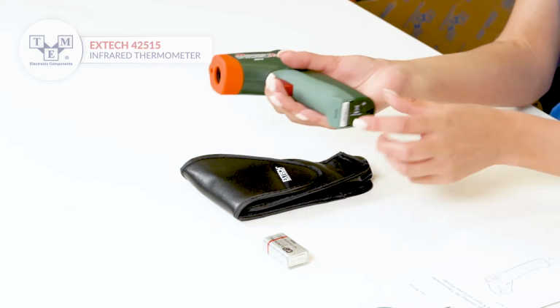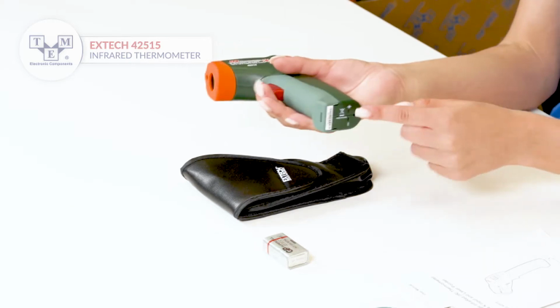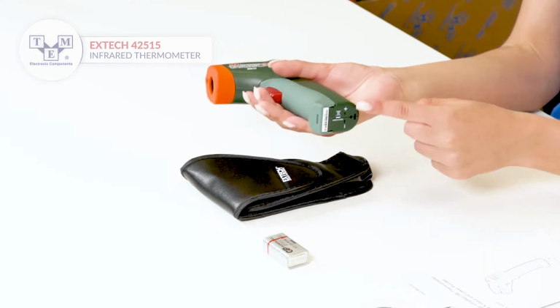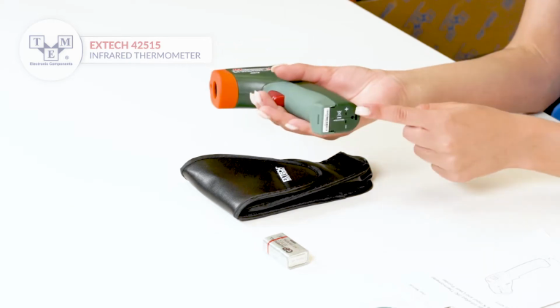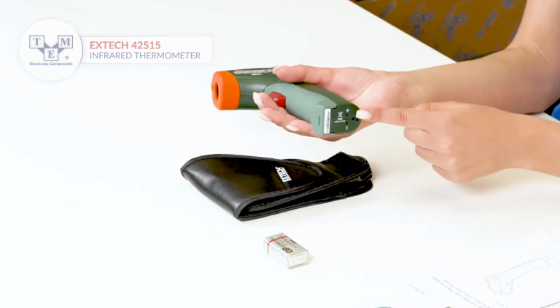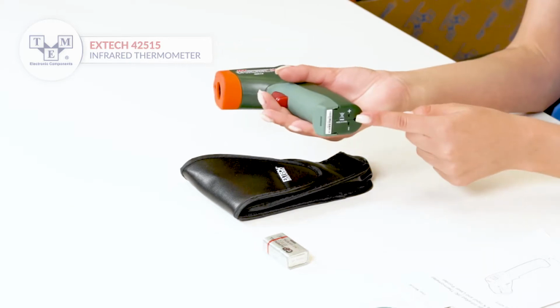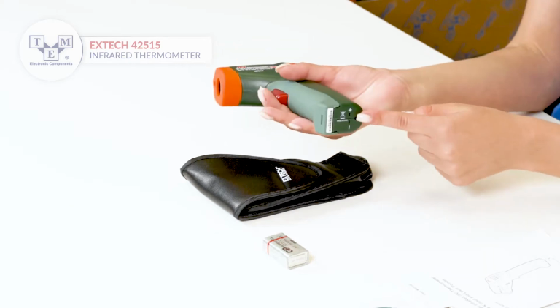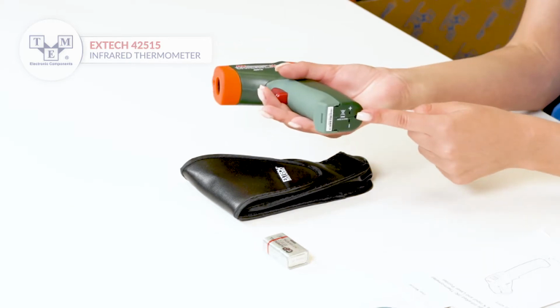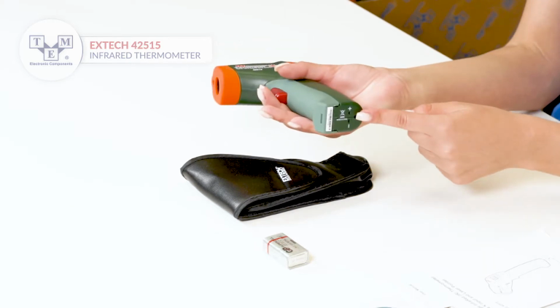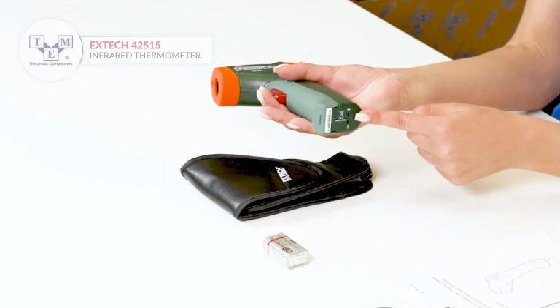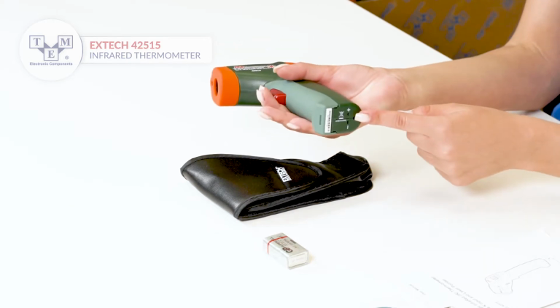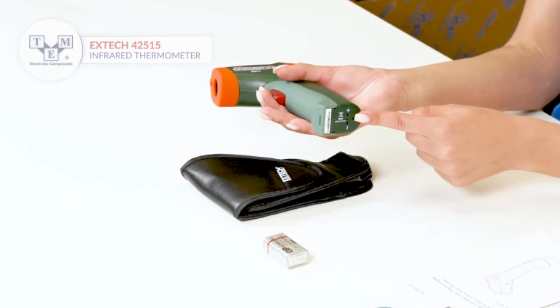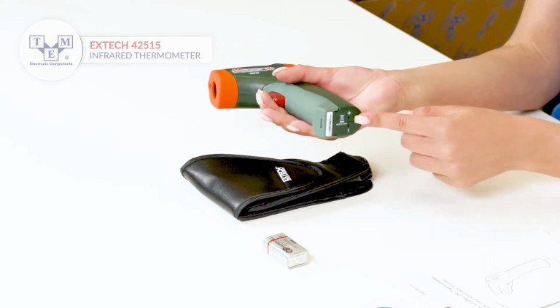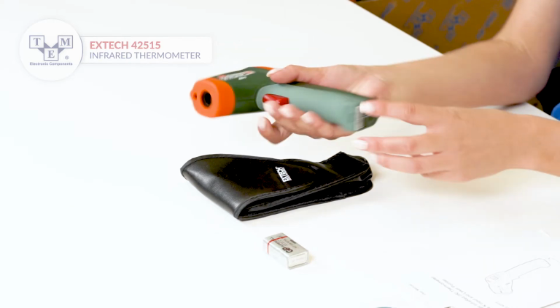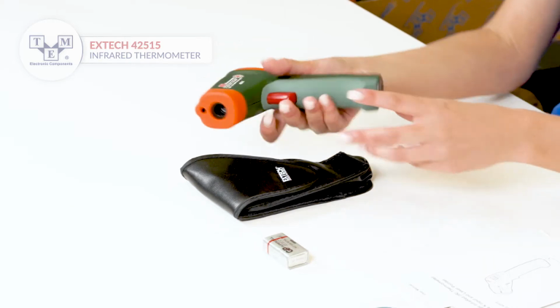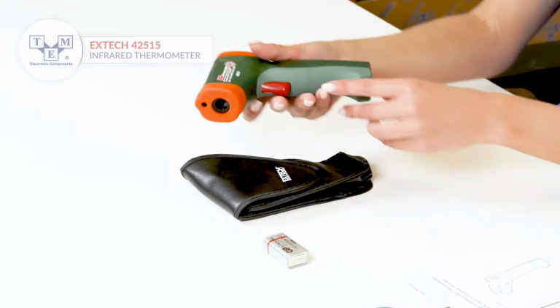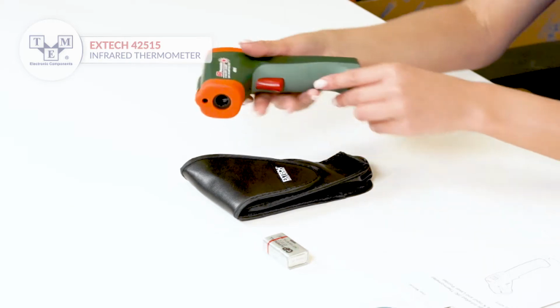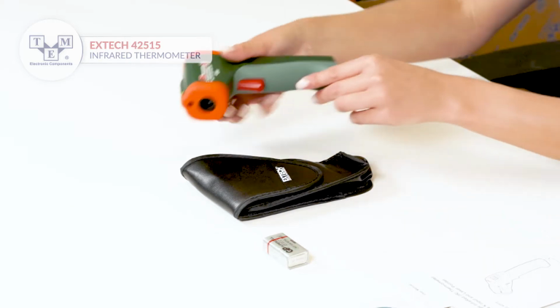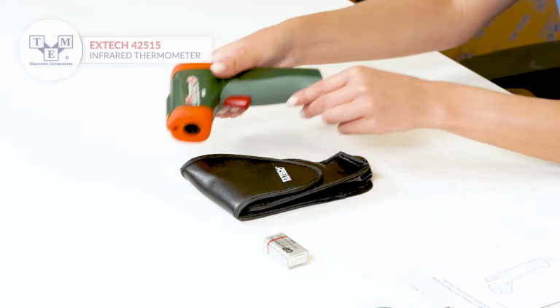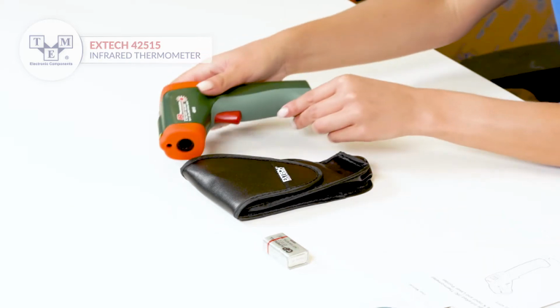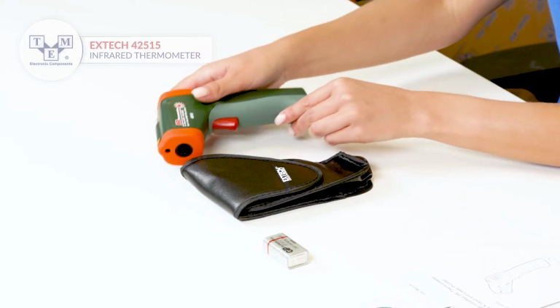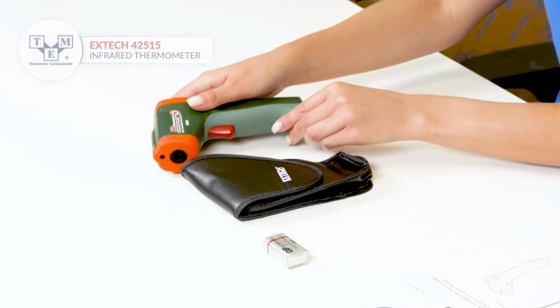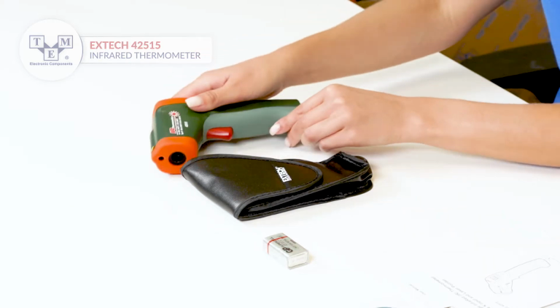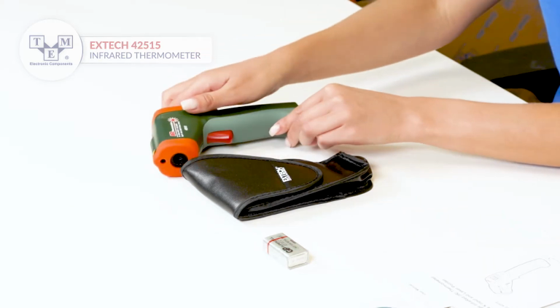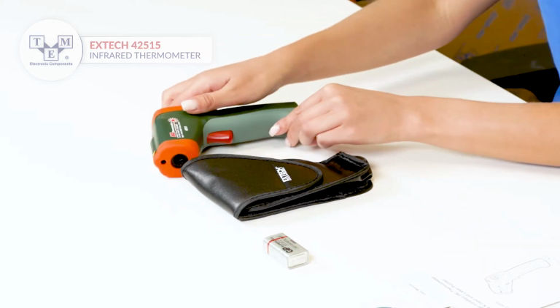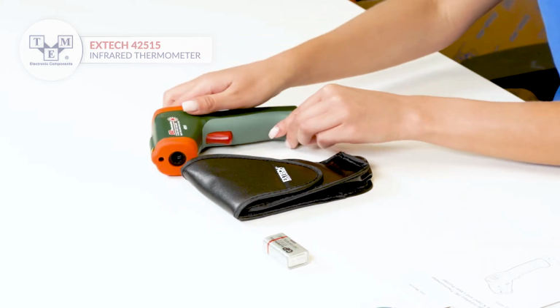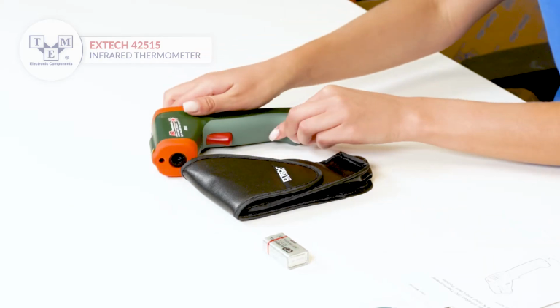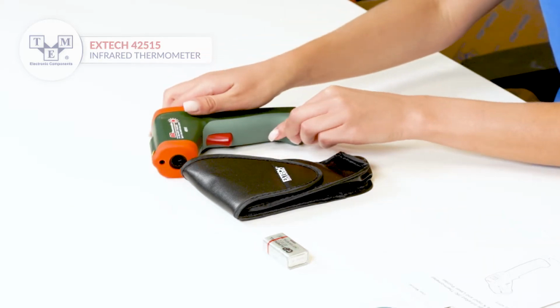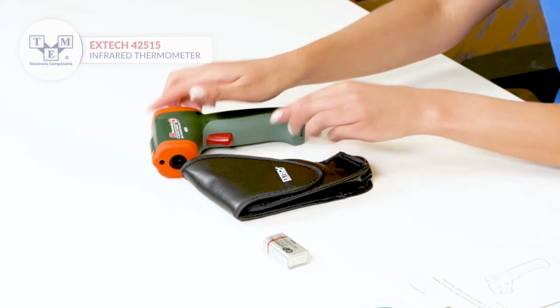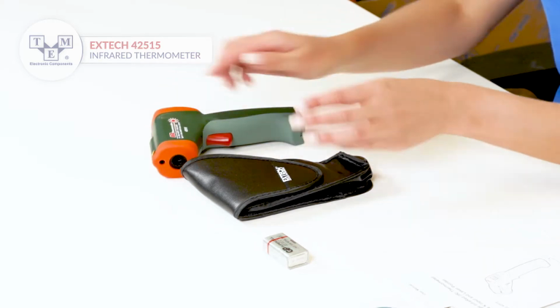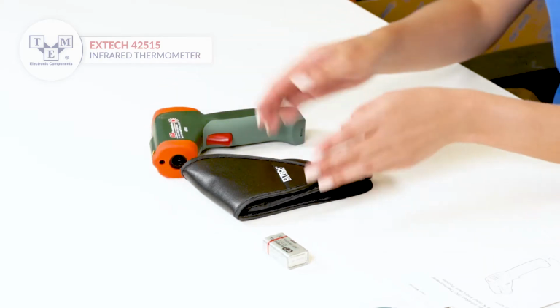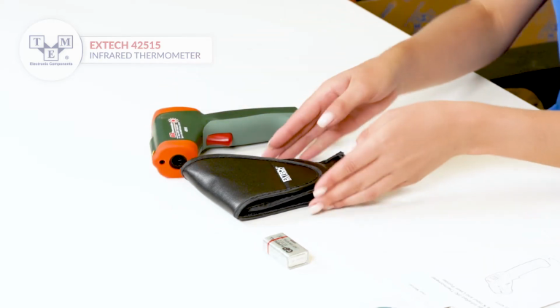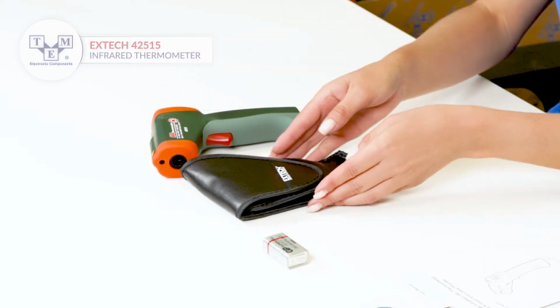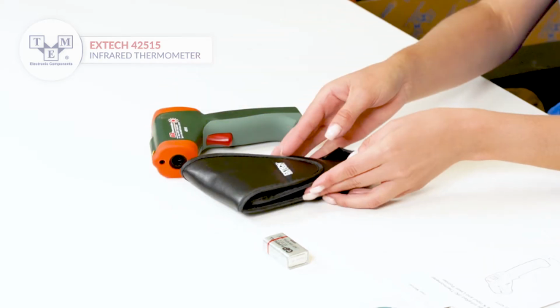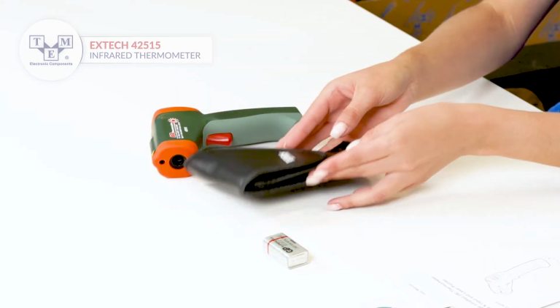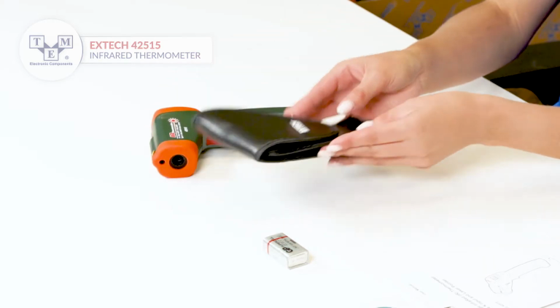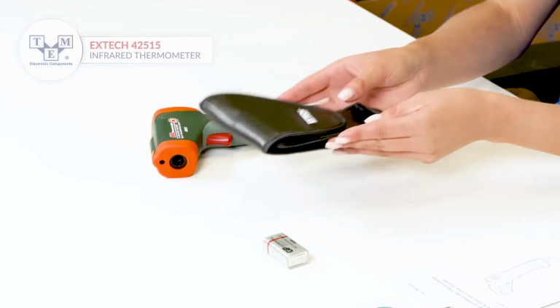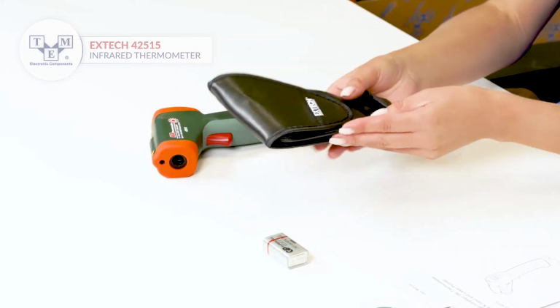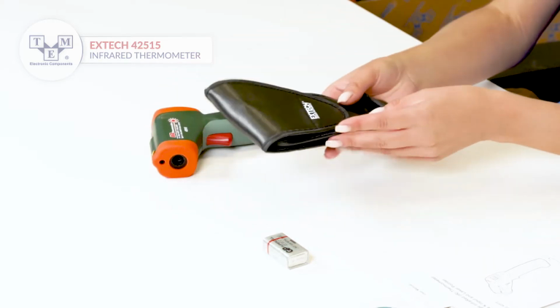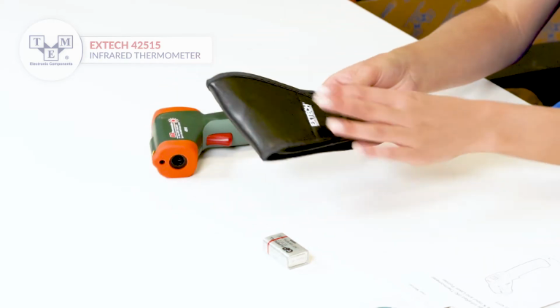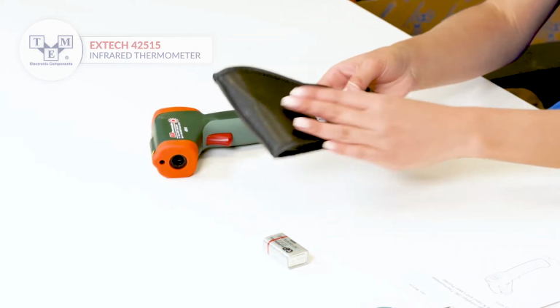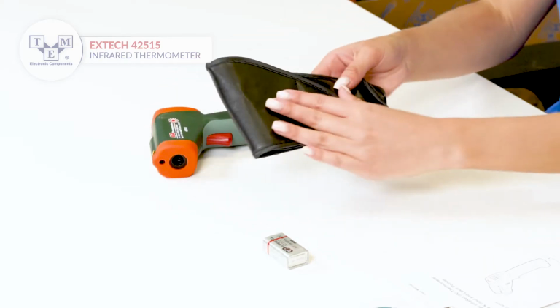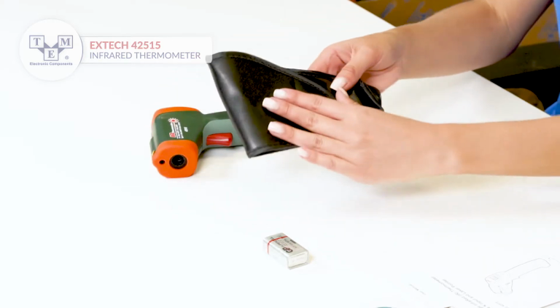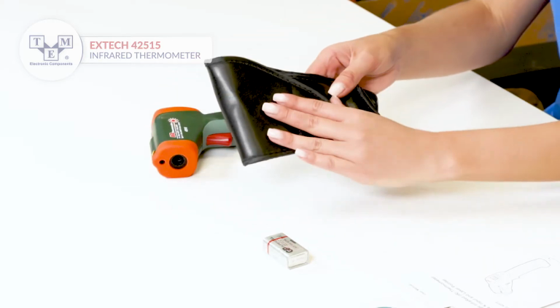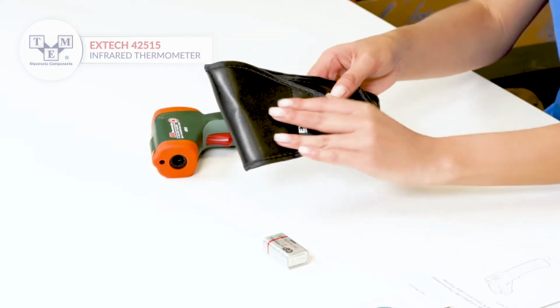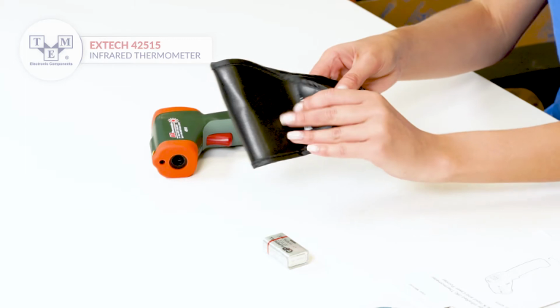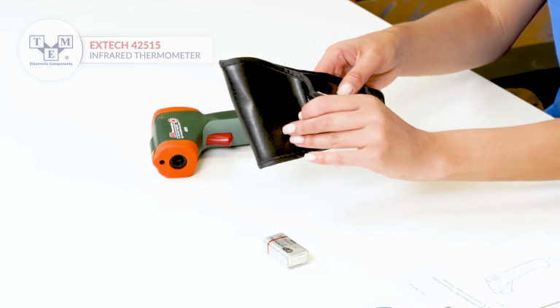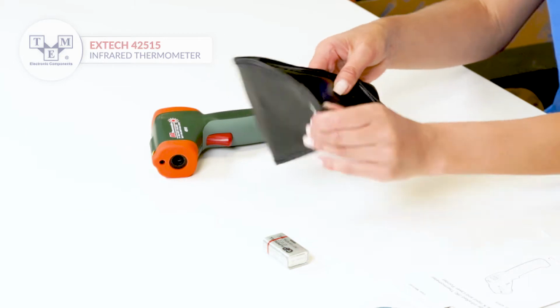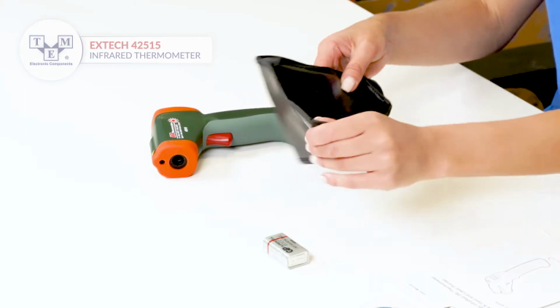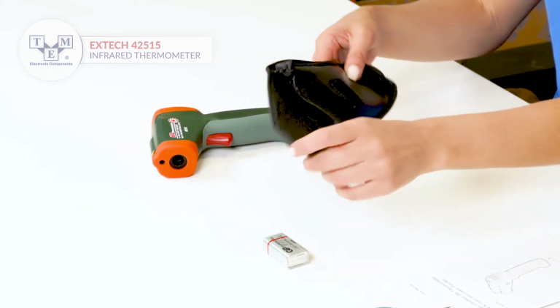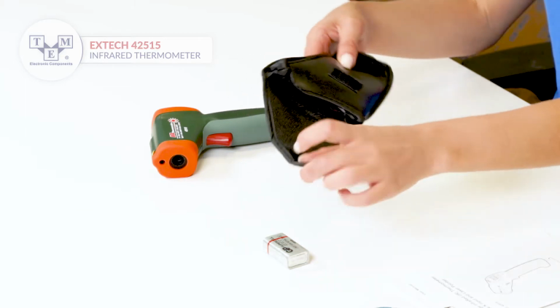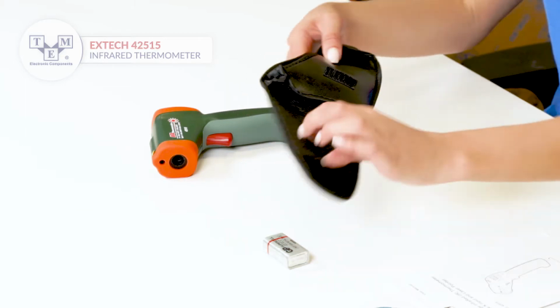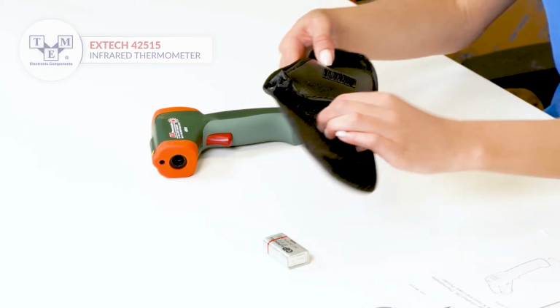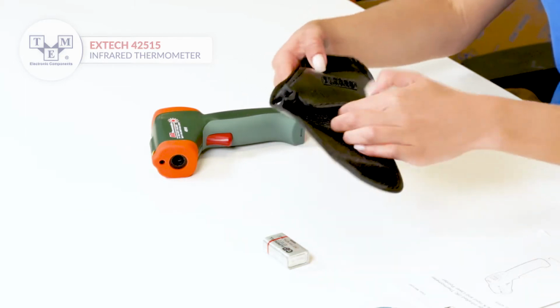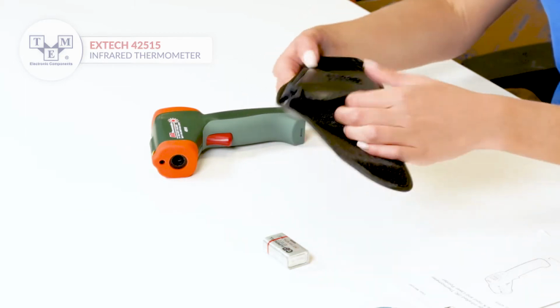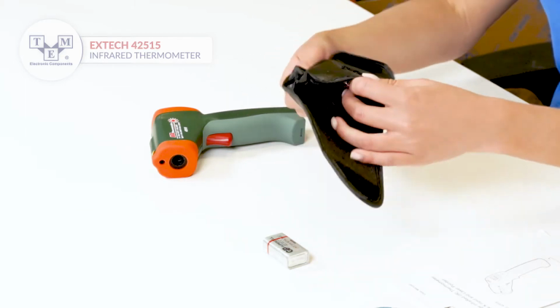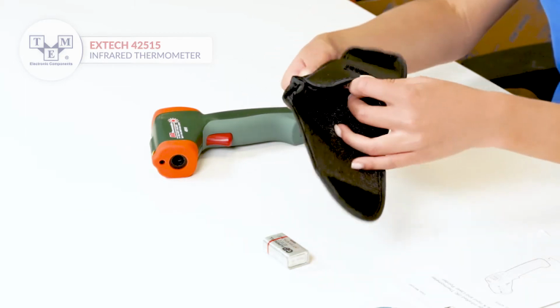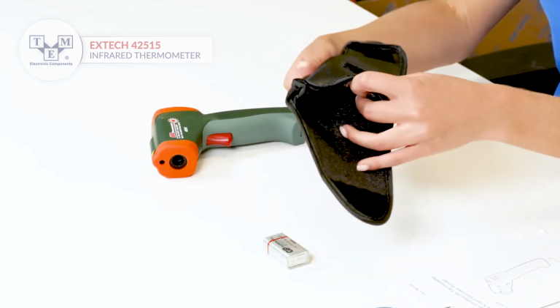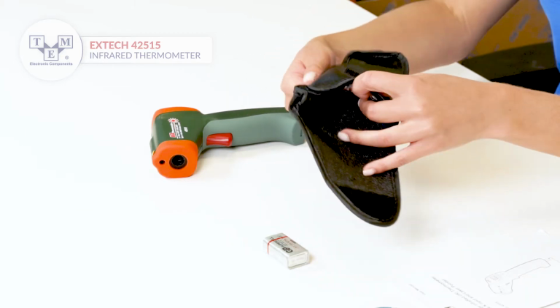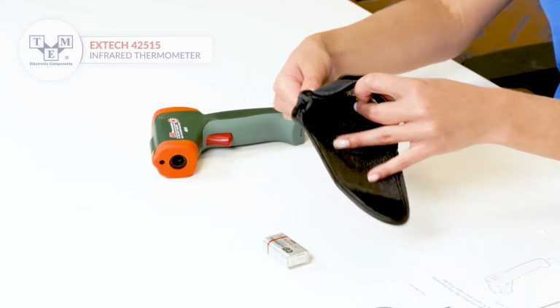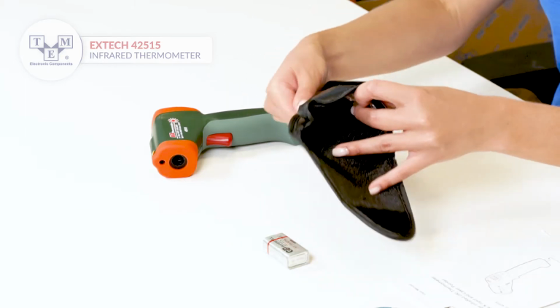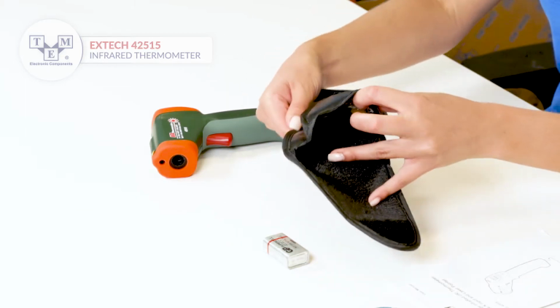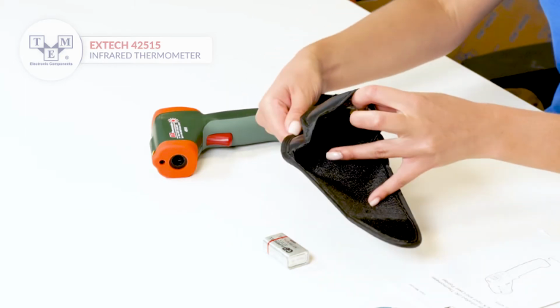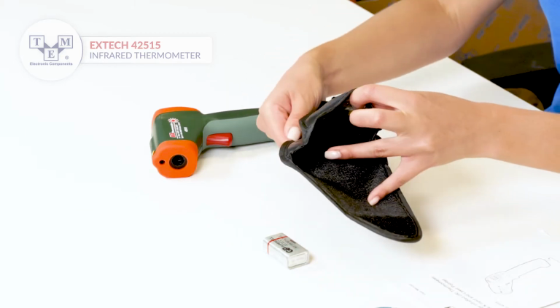The meter has also a Type-K input. It comes with a convenient soft case.